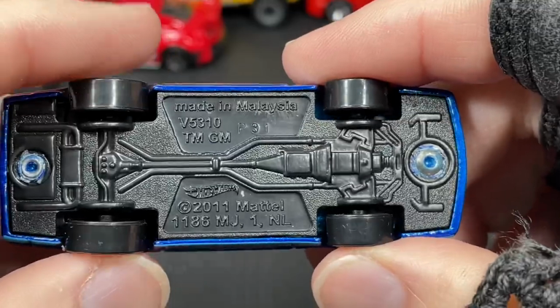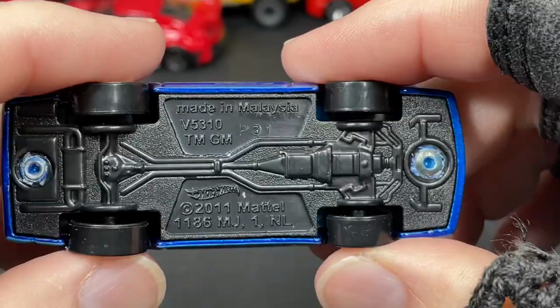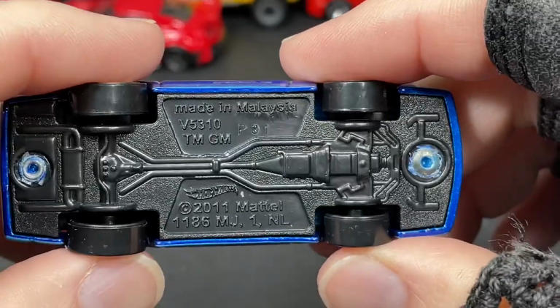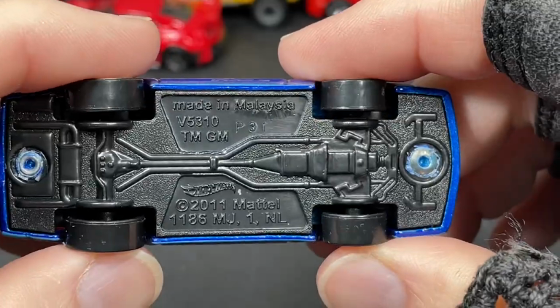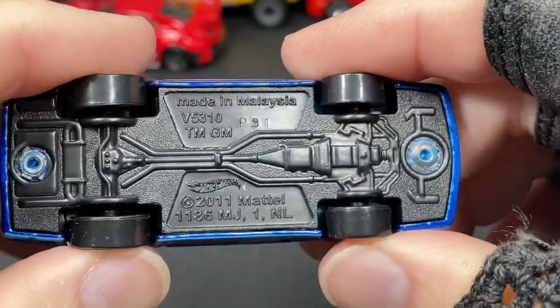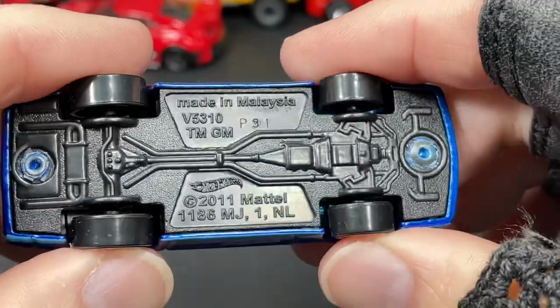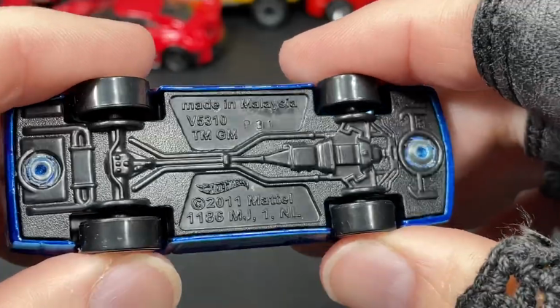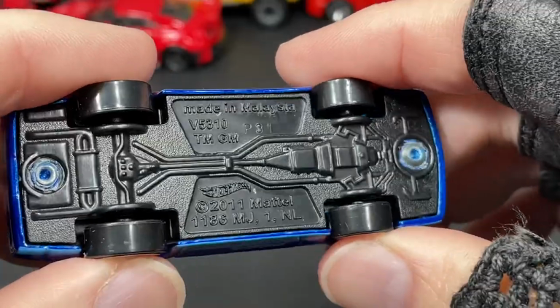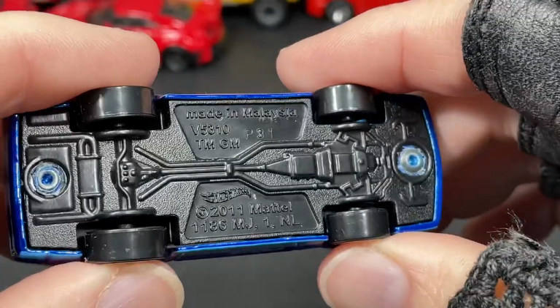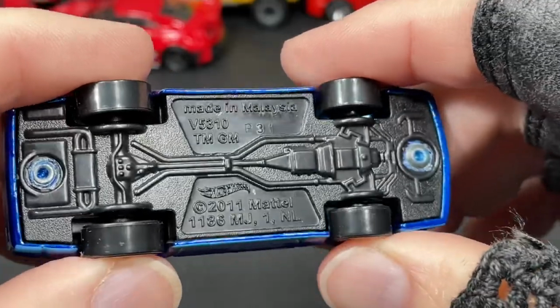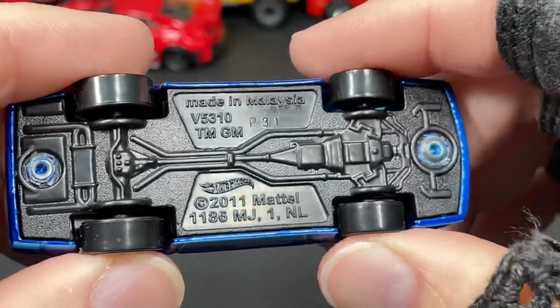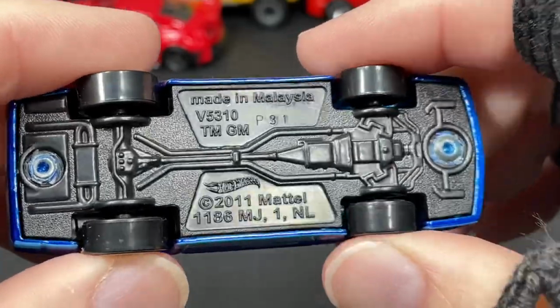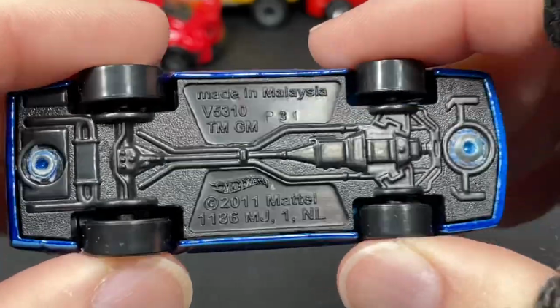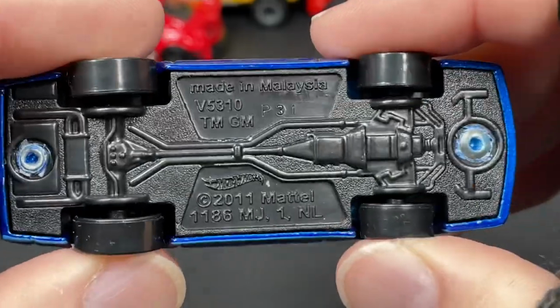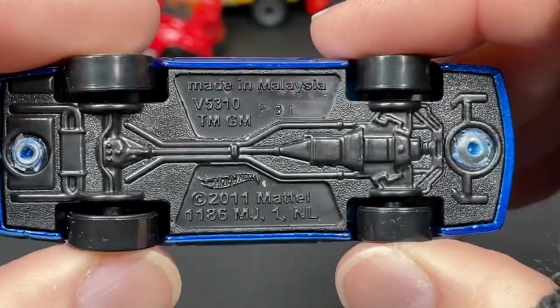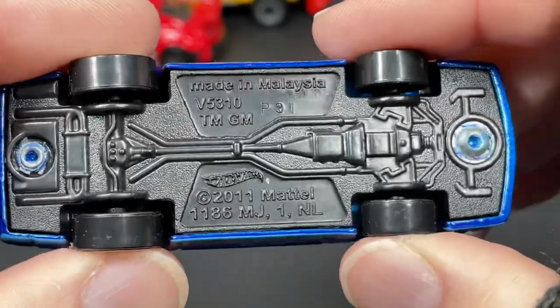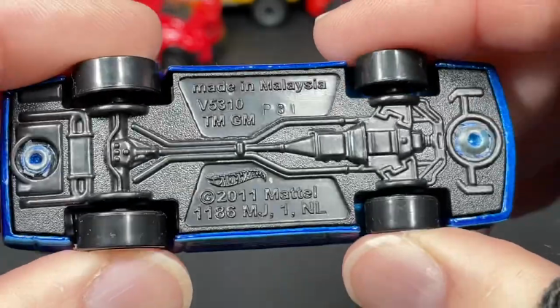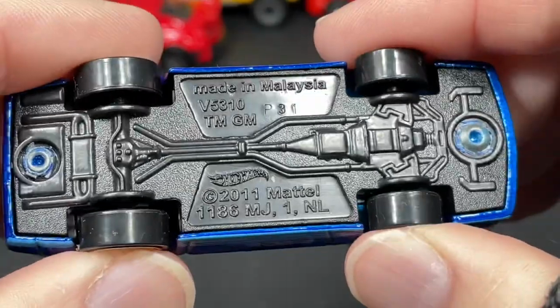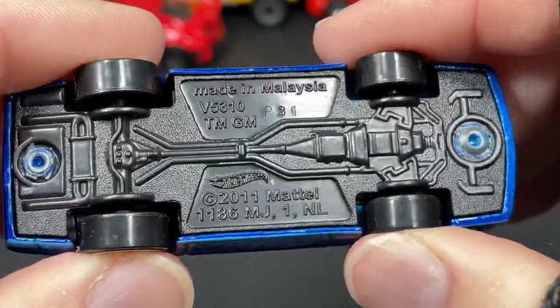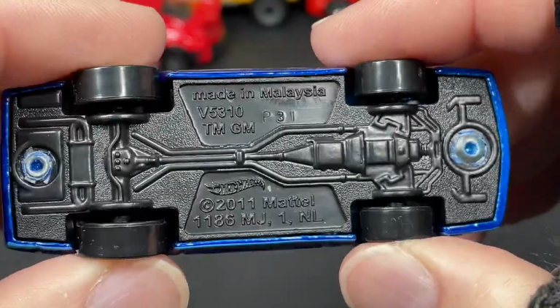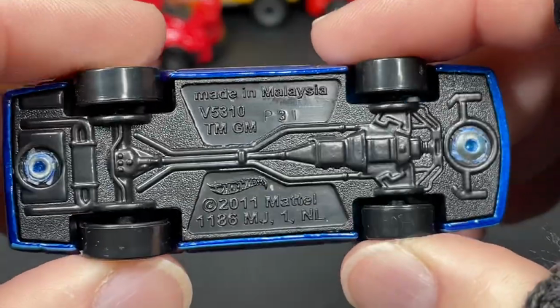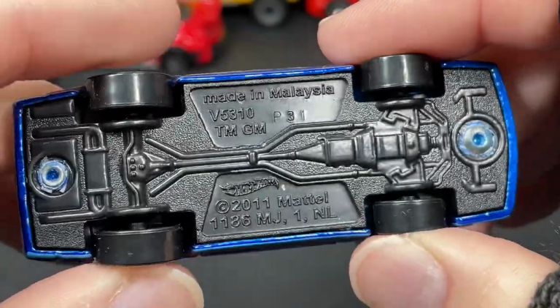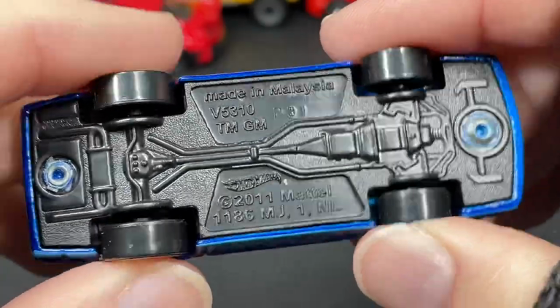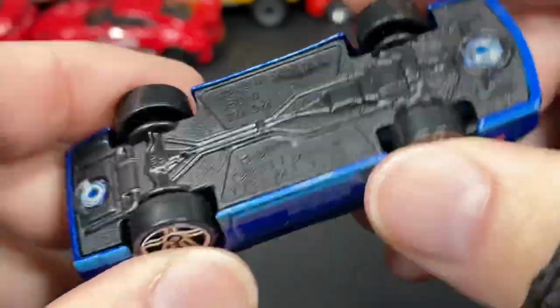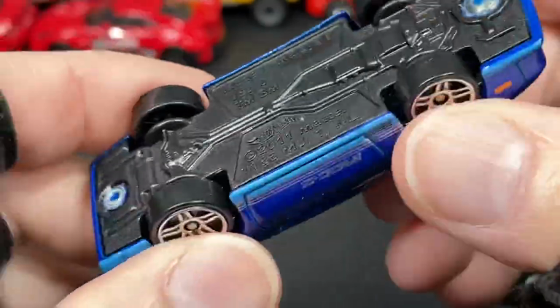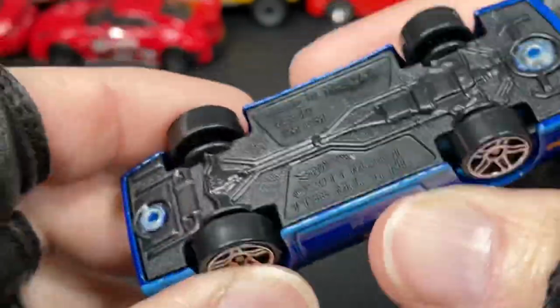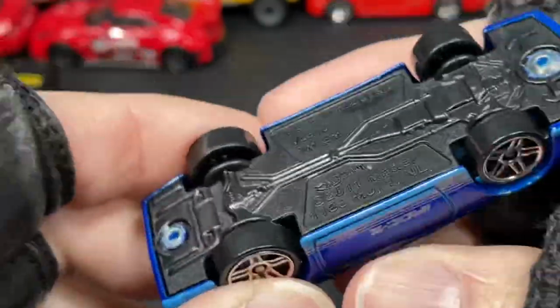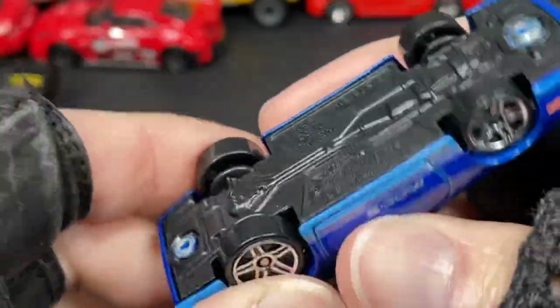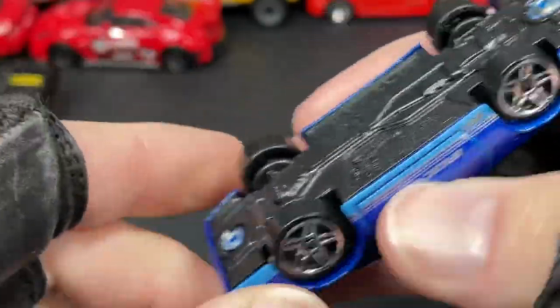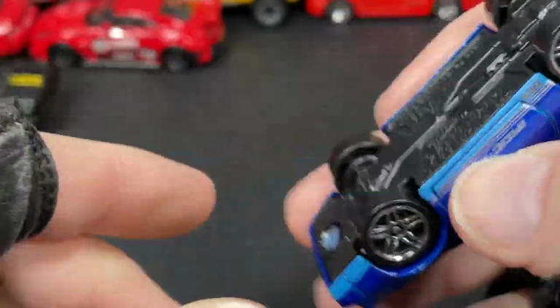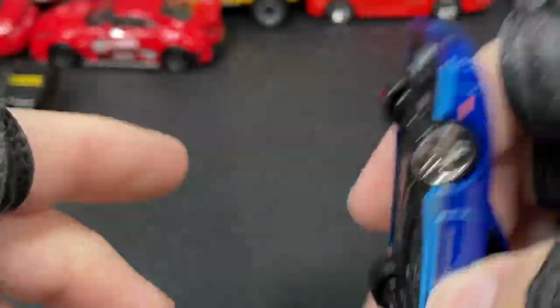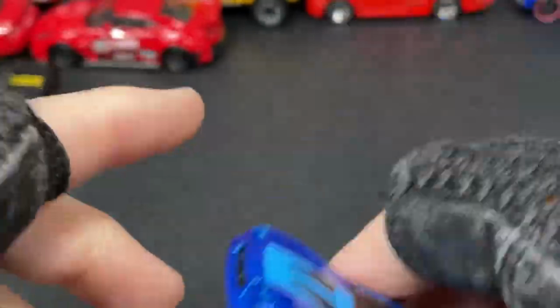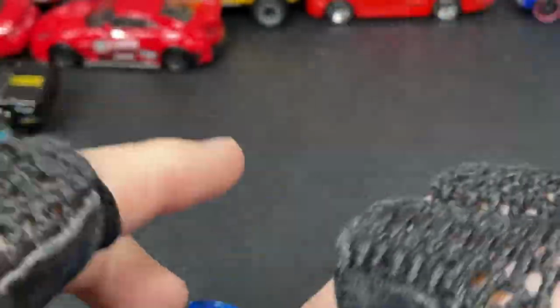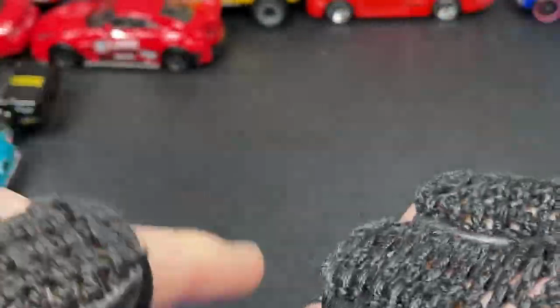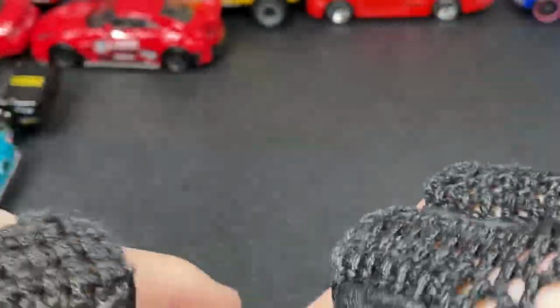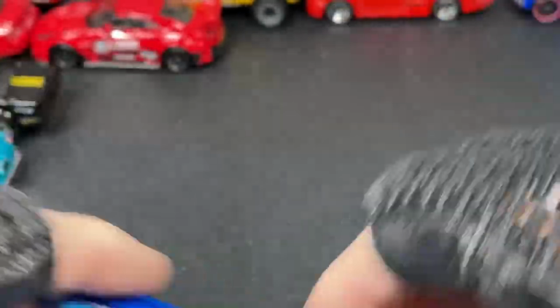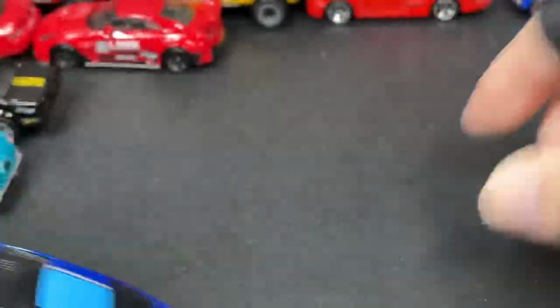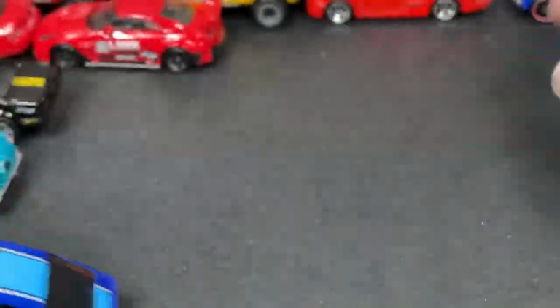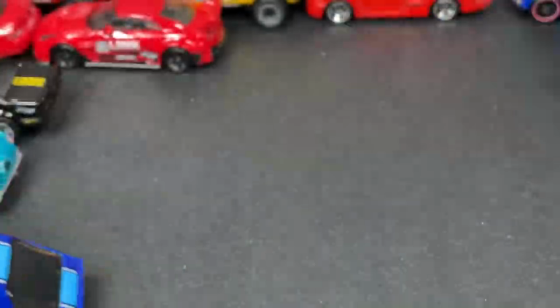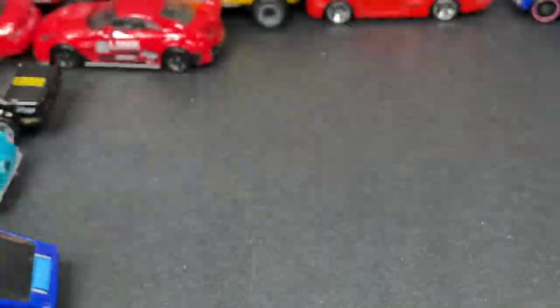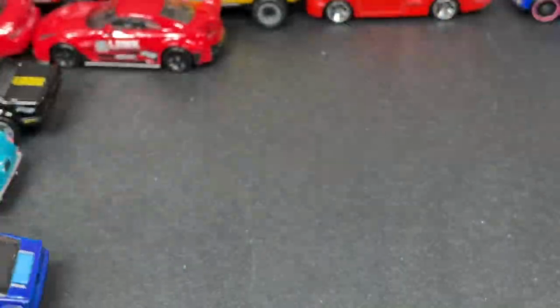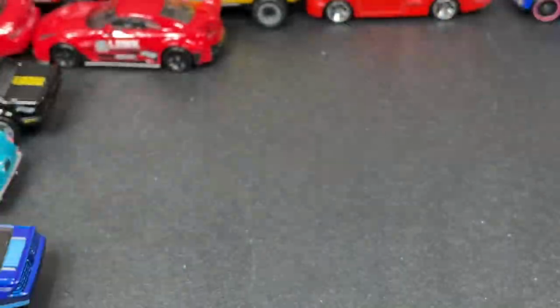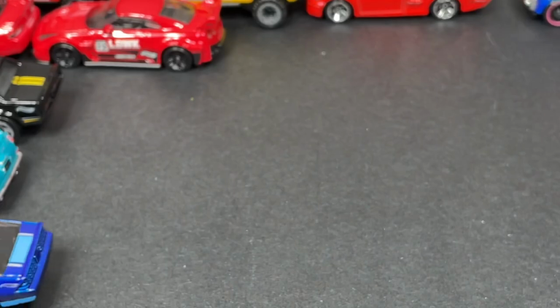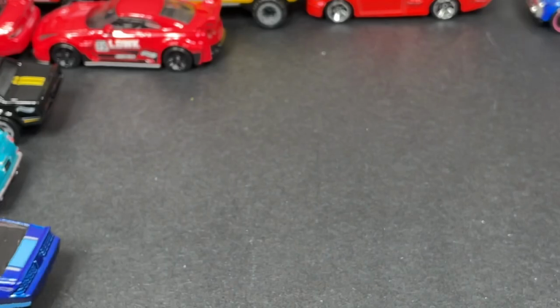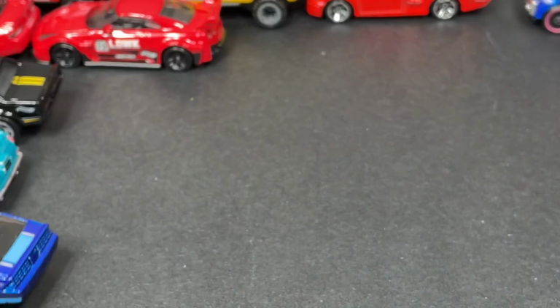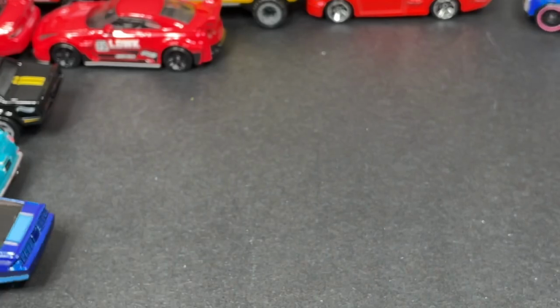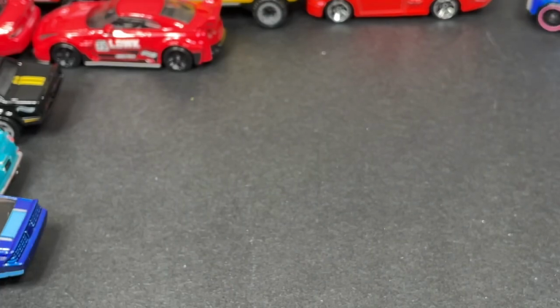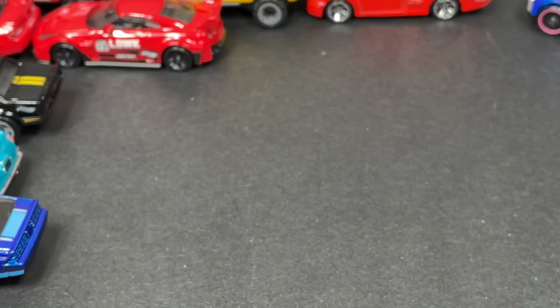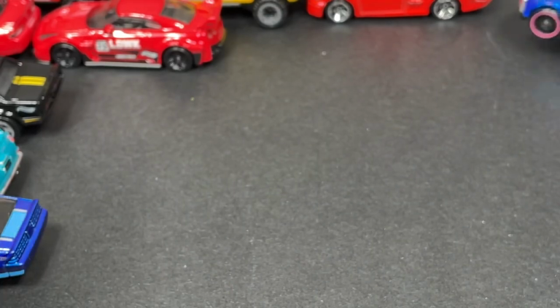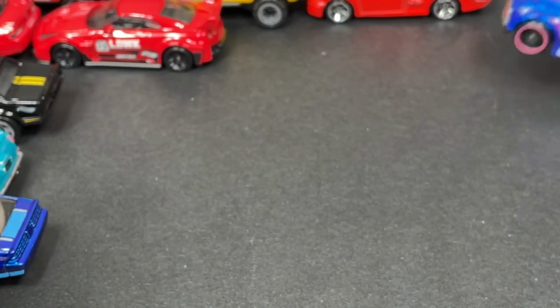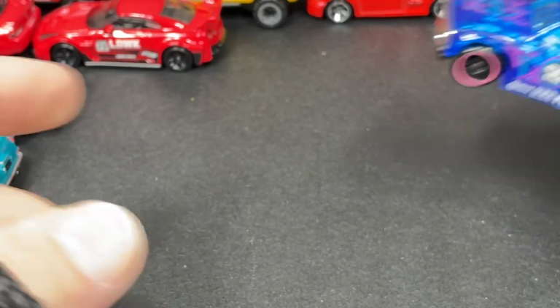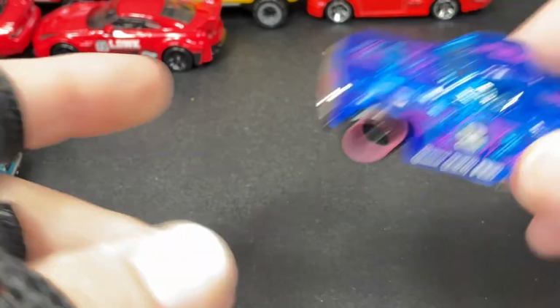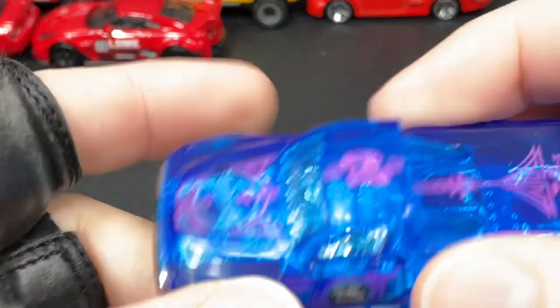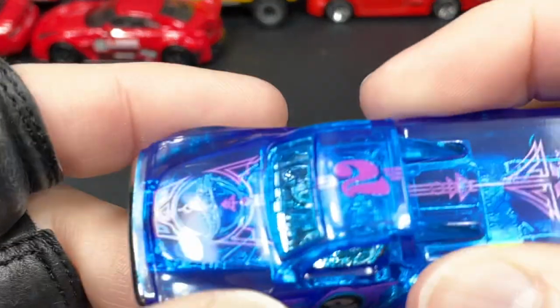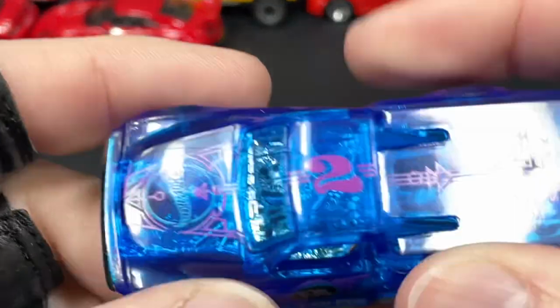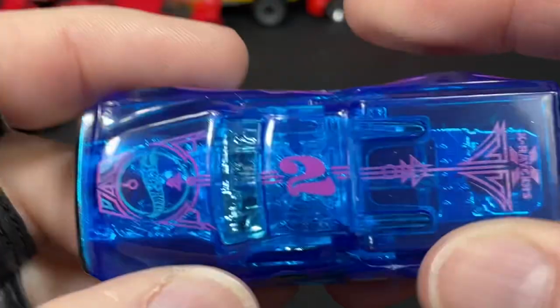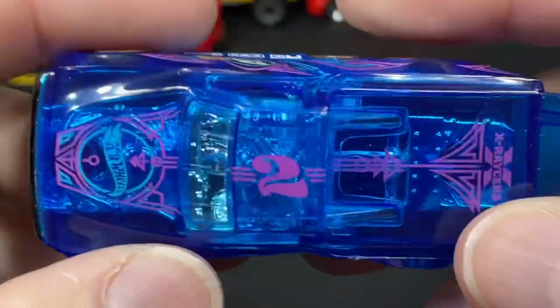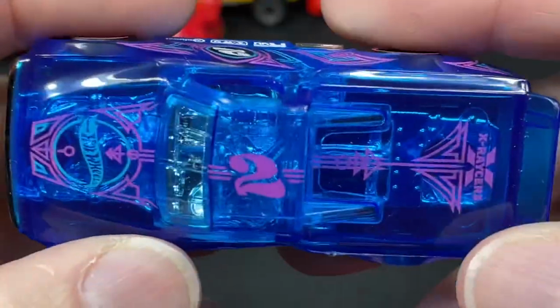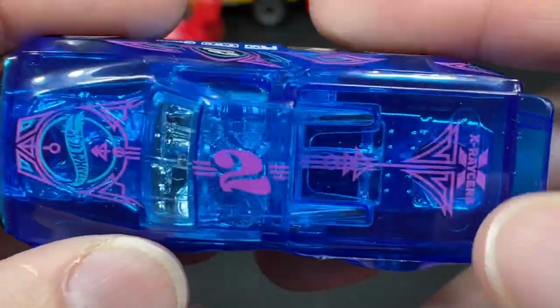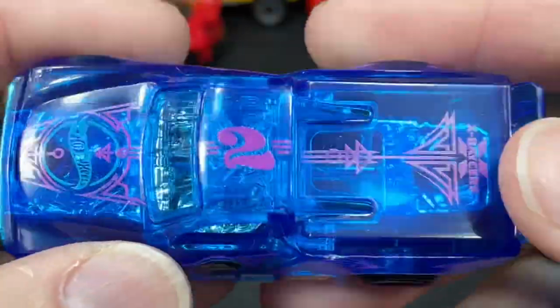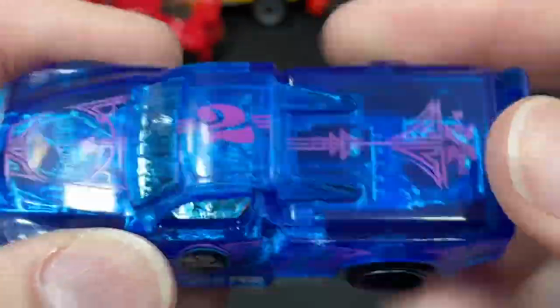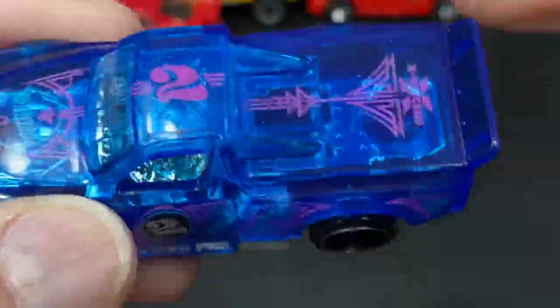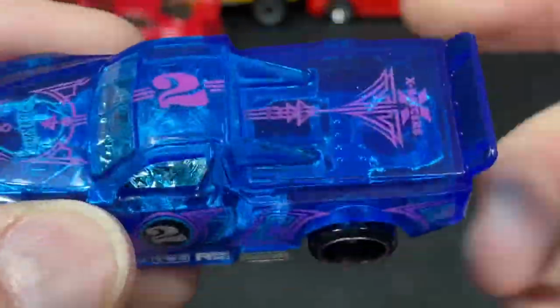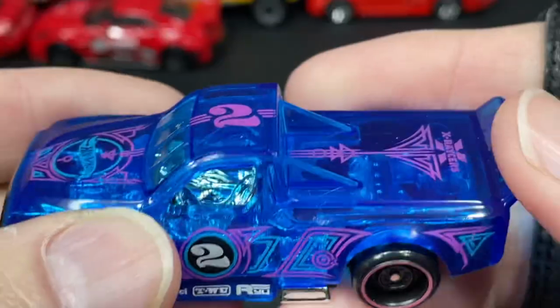So far — which one's your favorite, guys? Let me know. If you have a few favorites, let me know which ones out of this whole pile of 50 Hot Wheels.